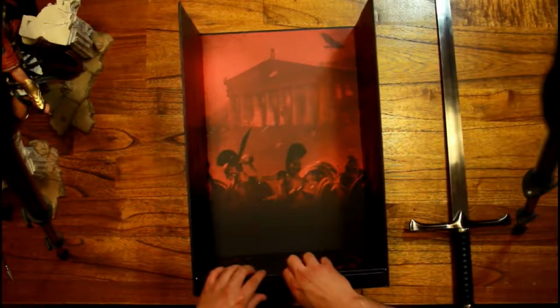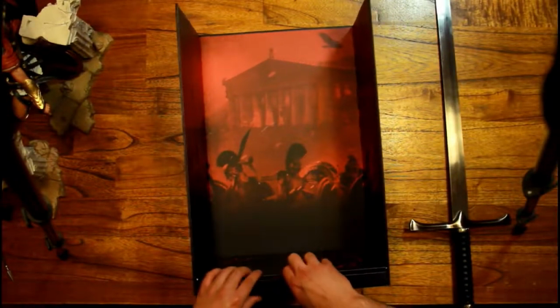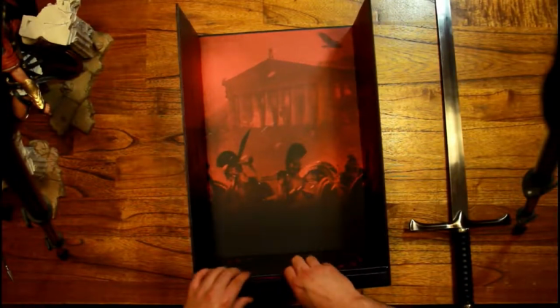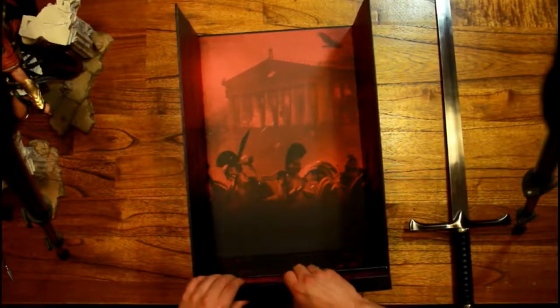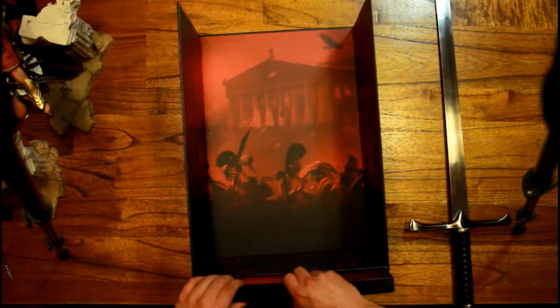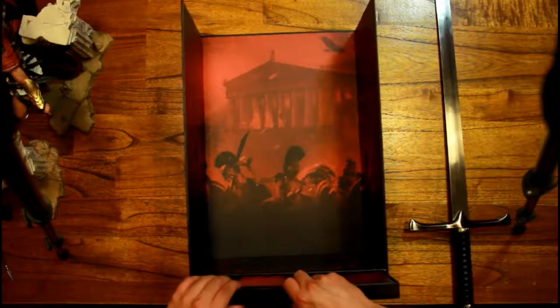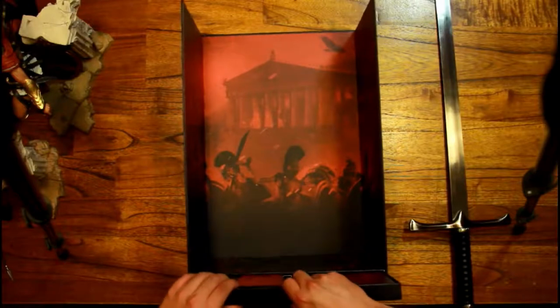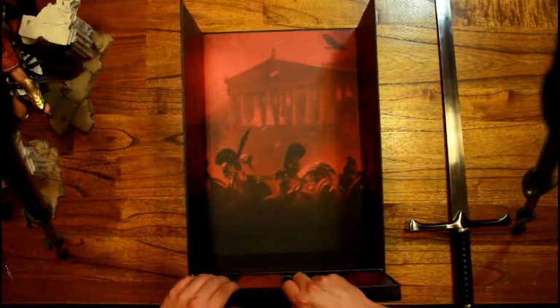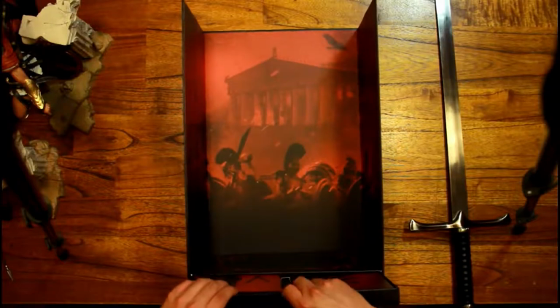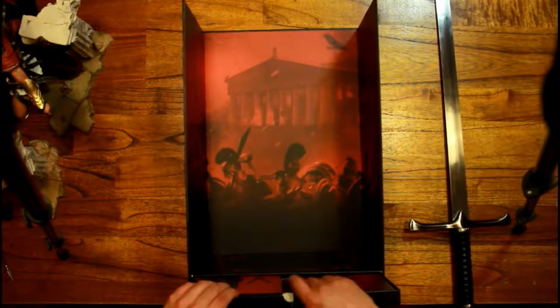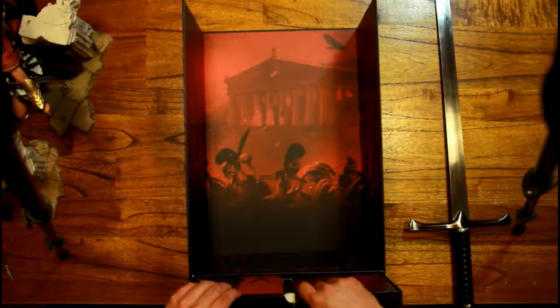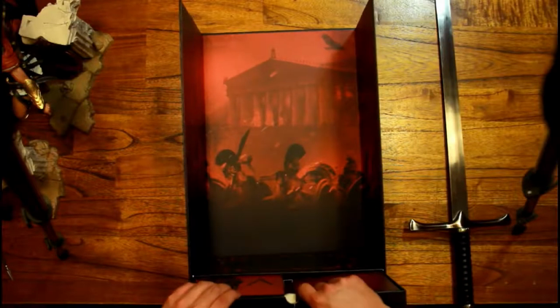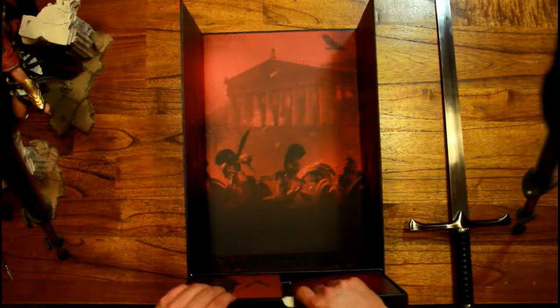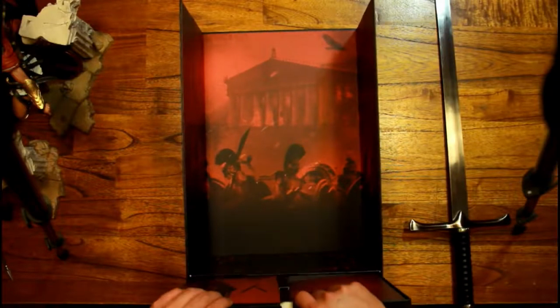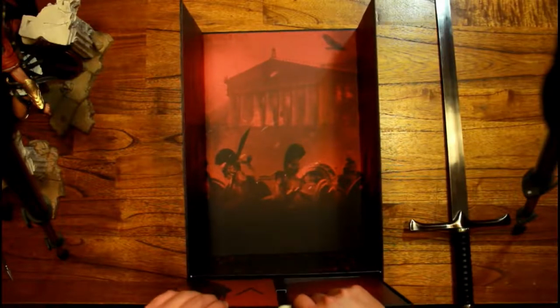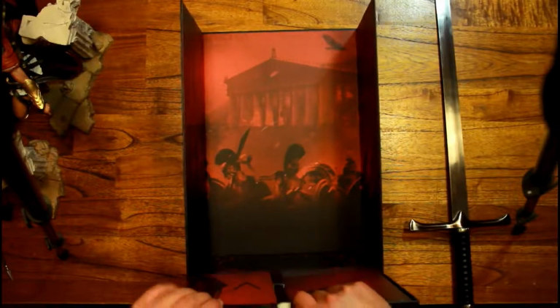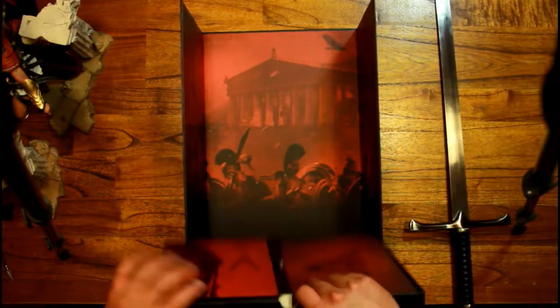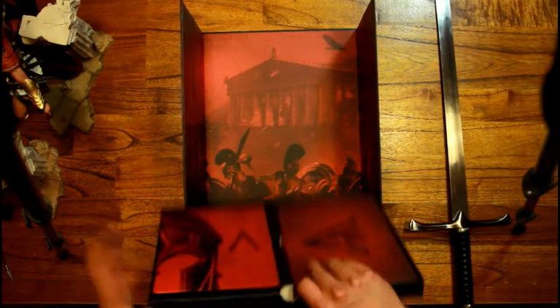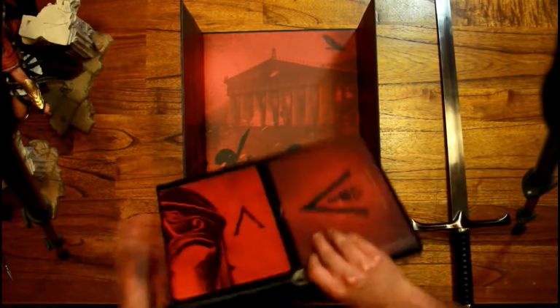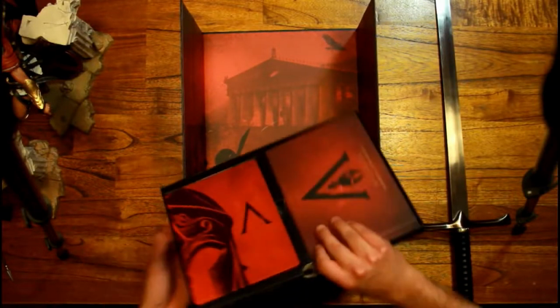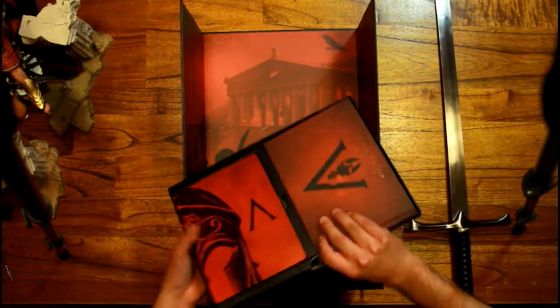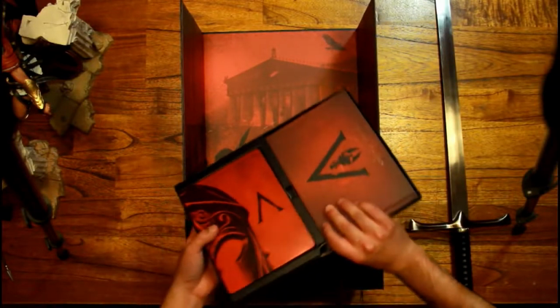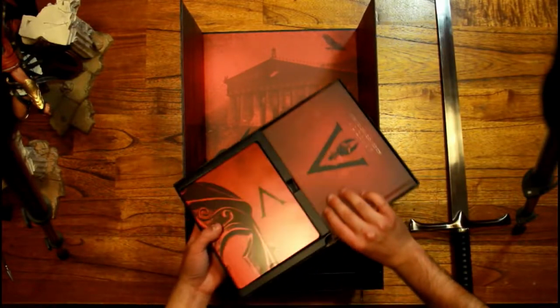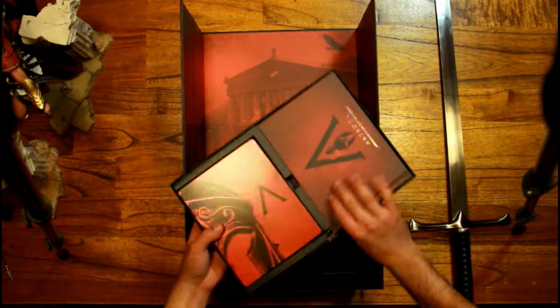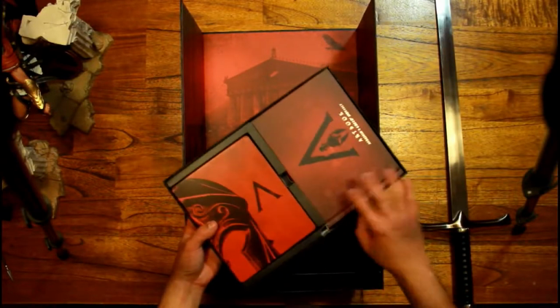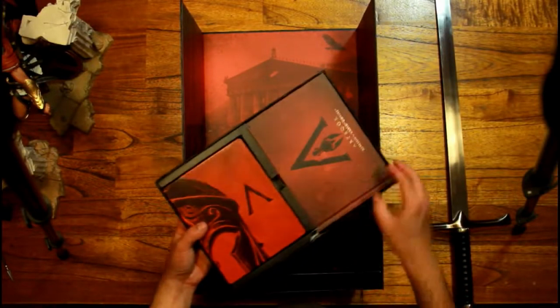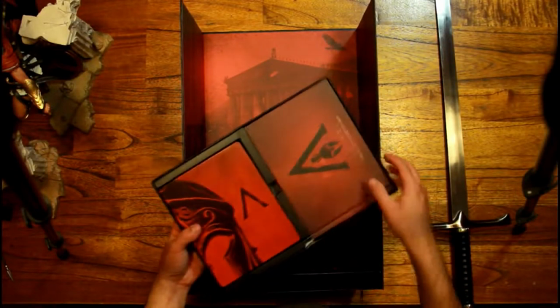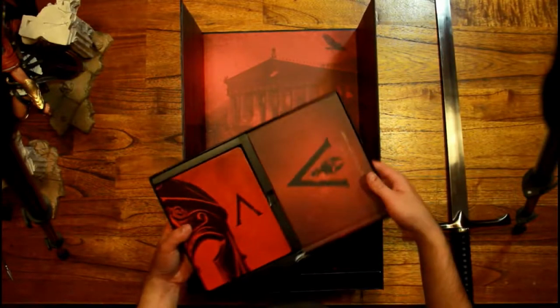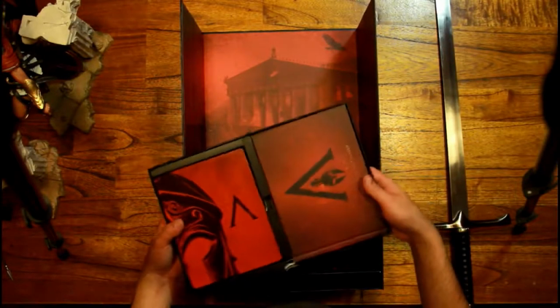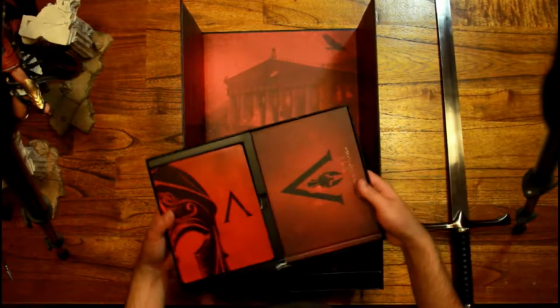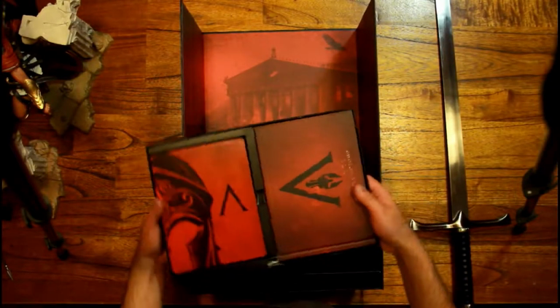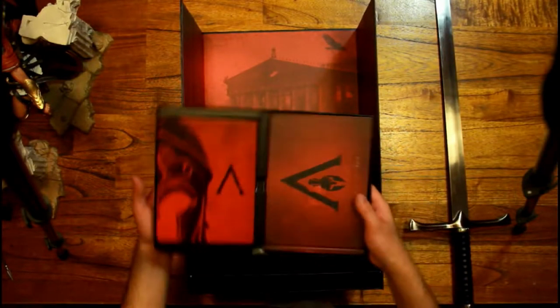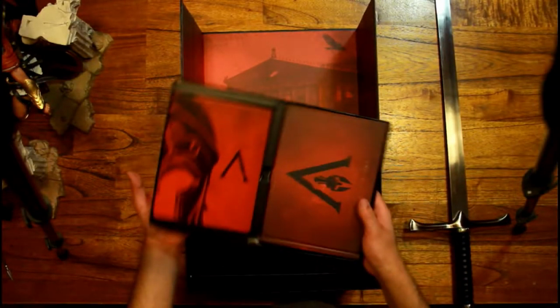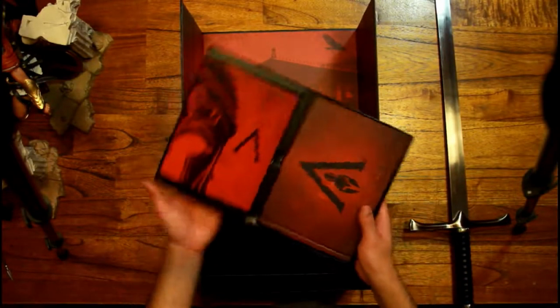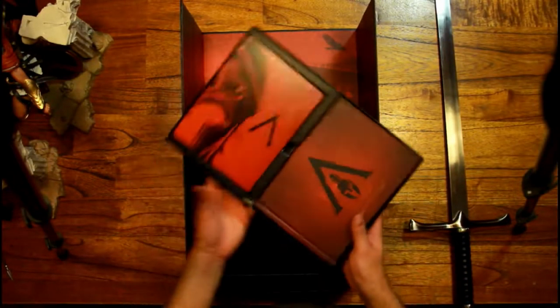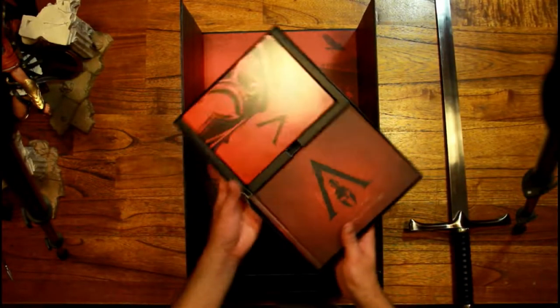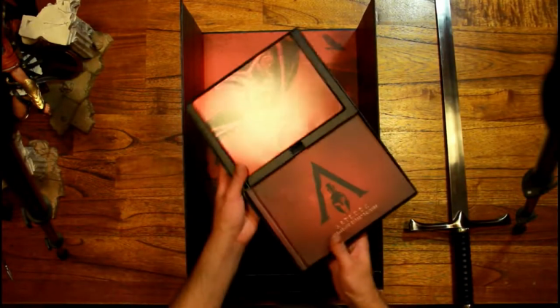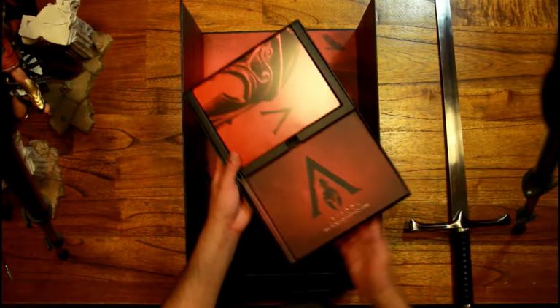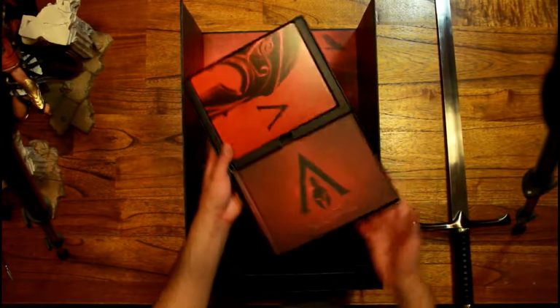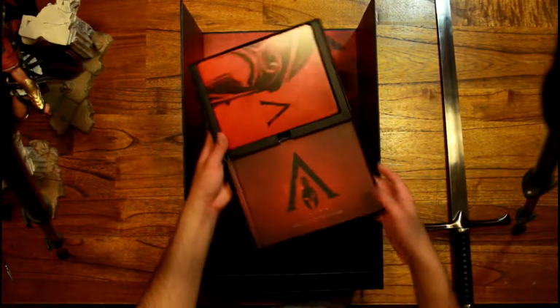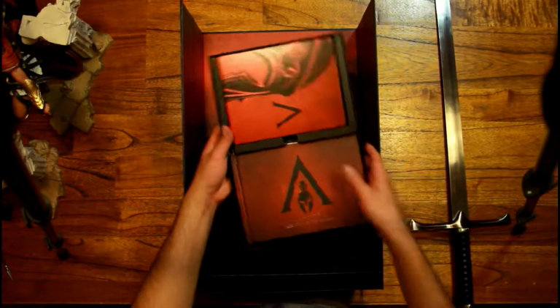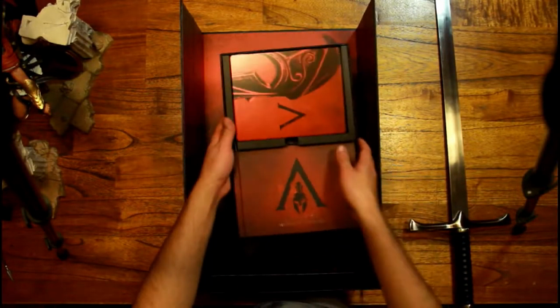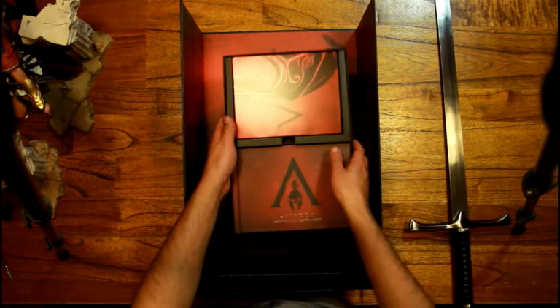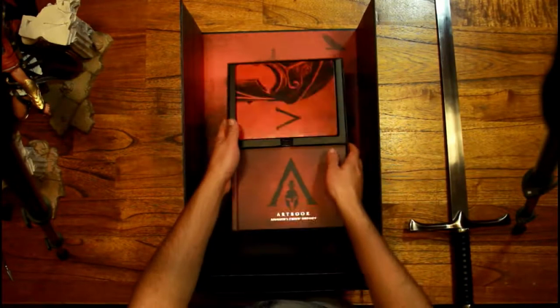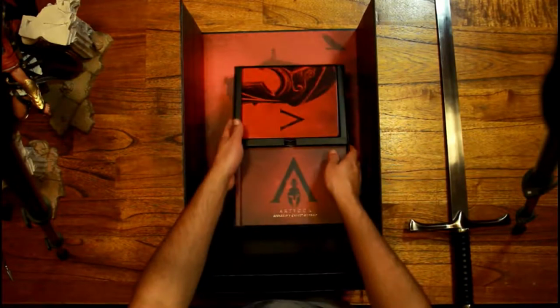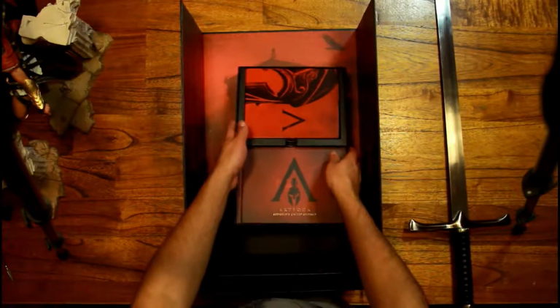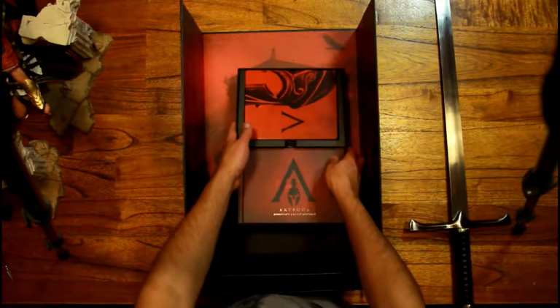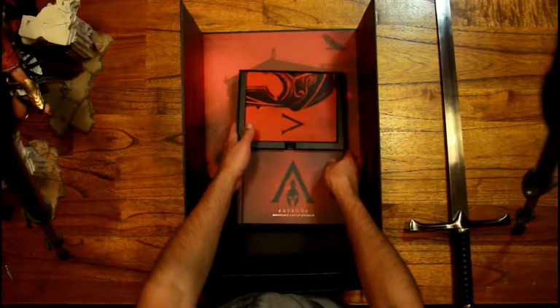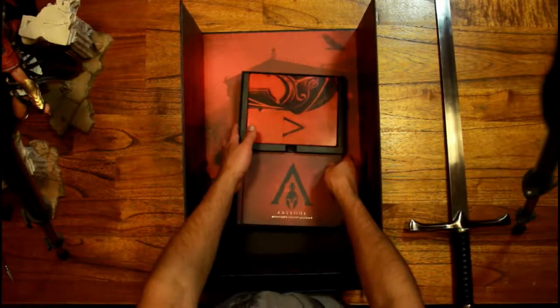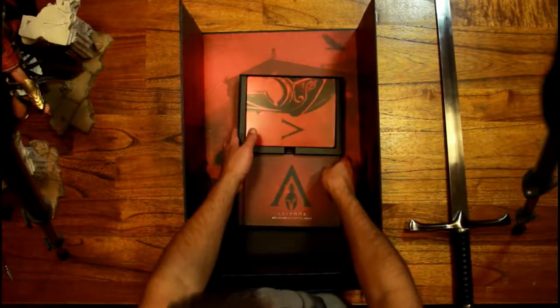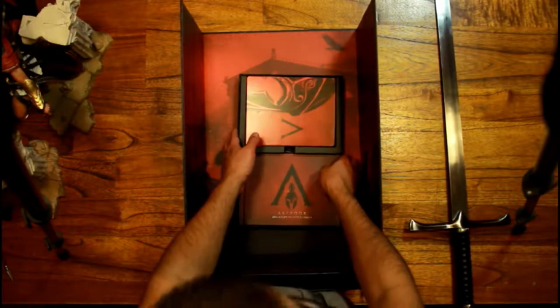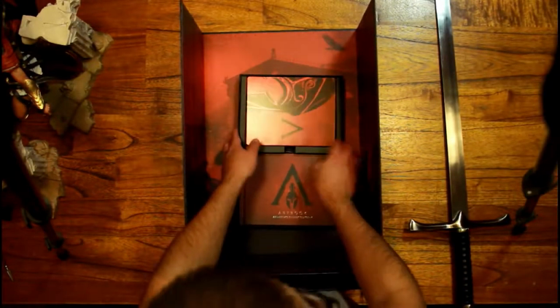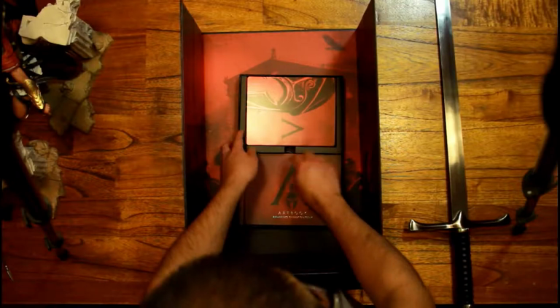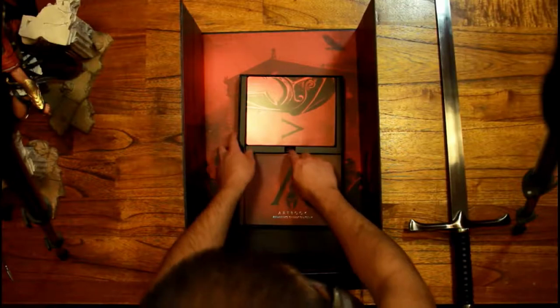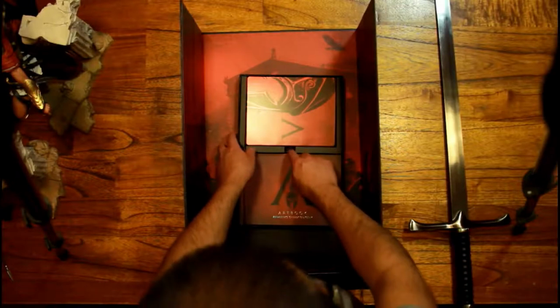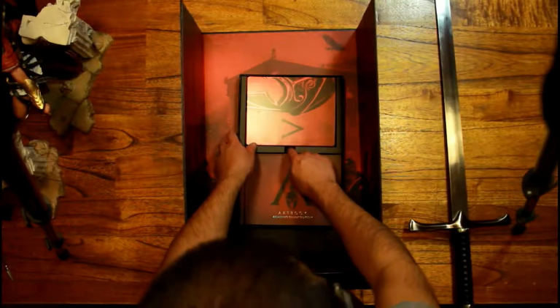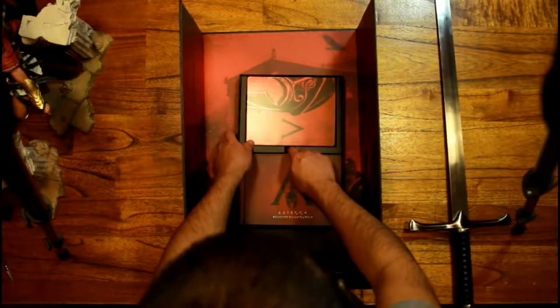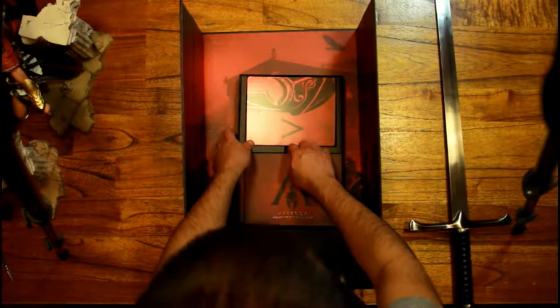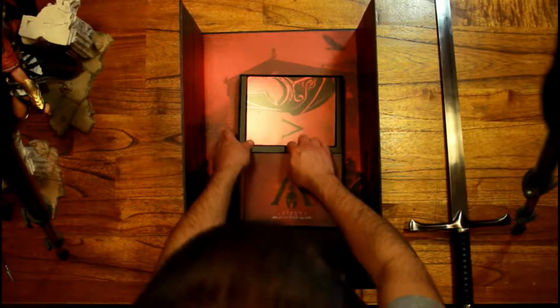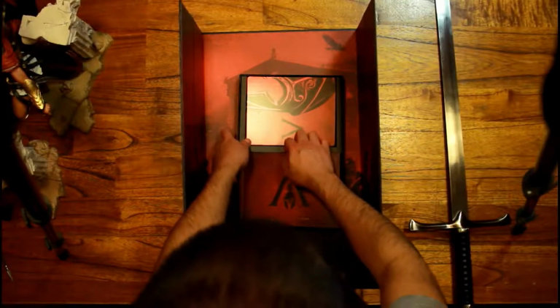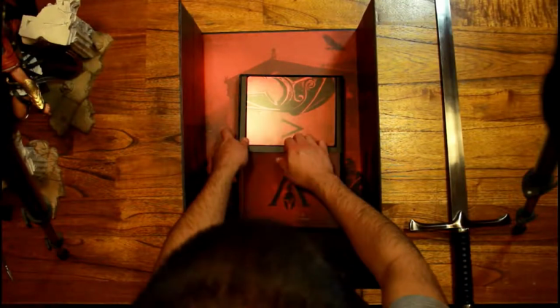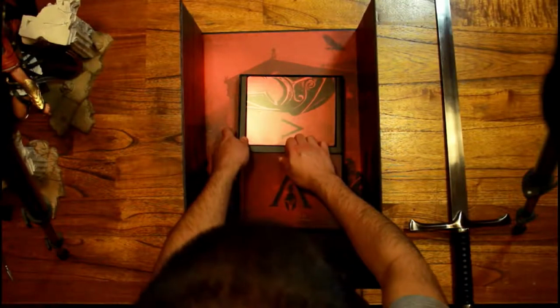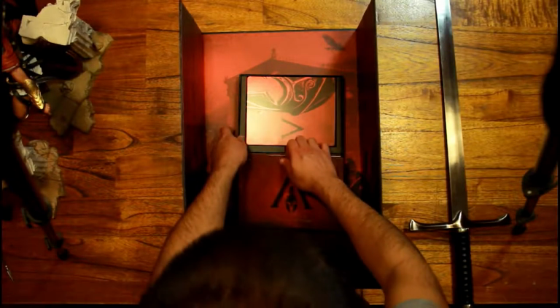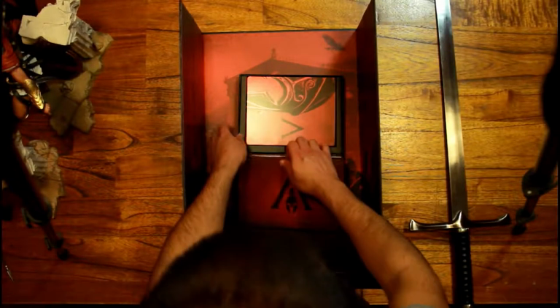I can already see the steelbook and the art book — let's take a closer look at the art book.